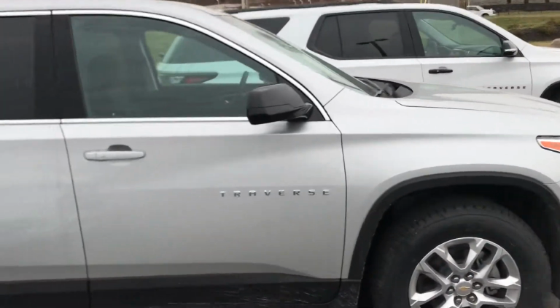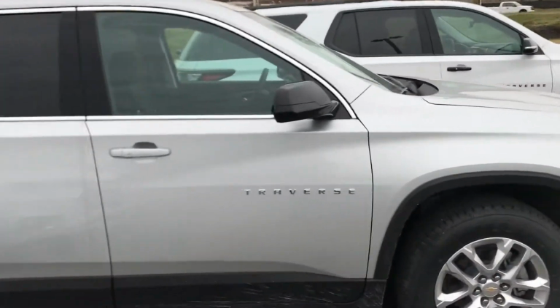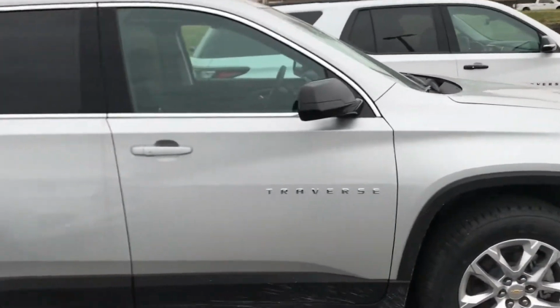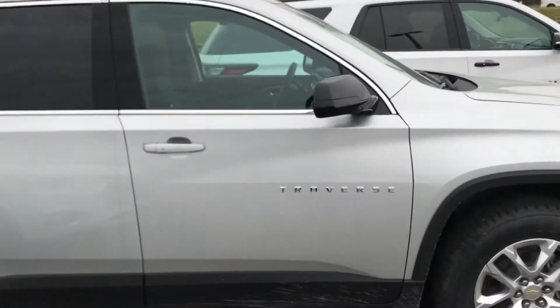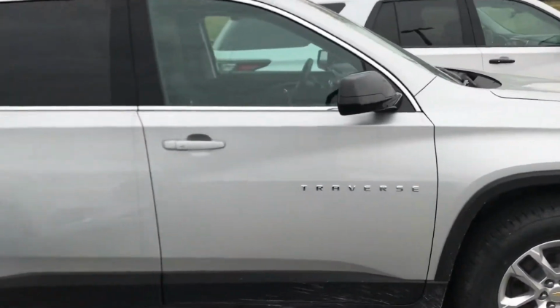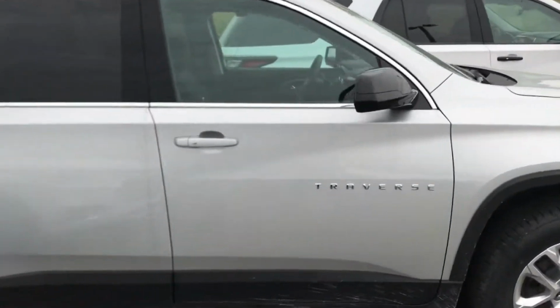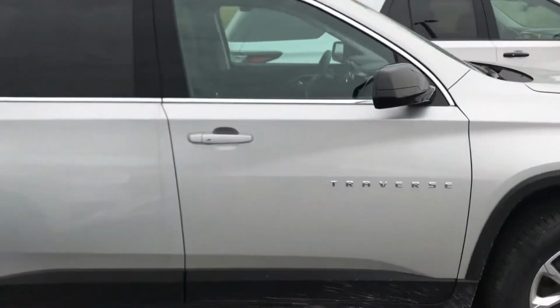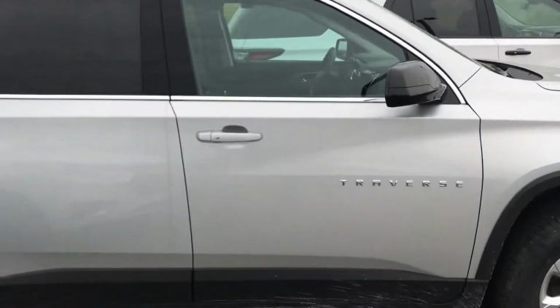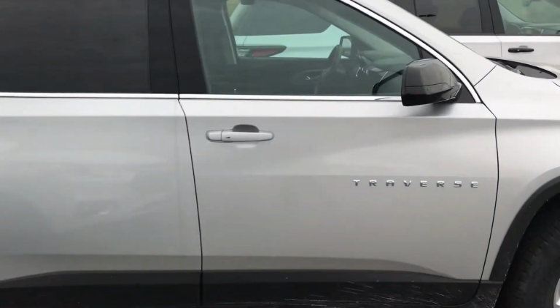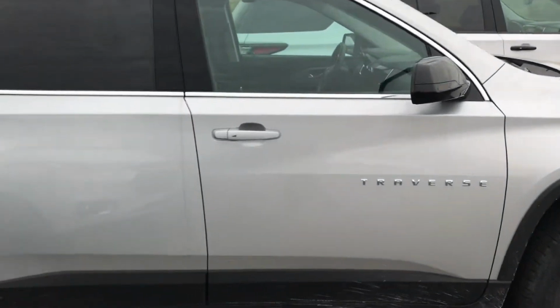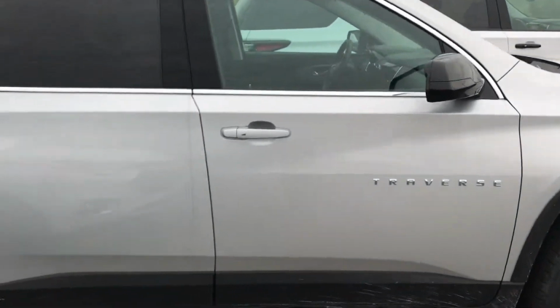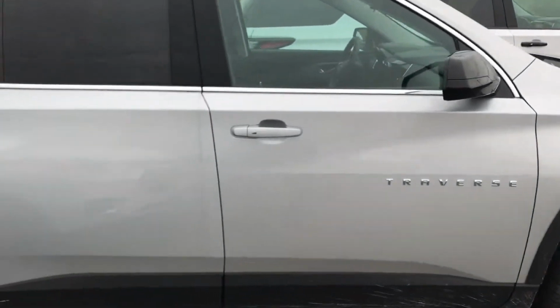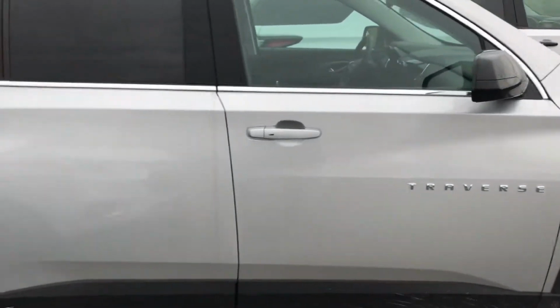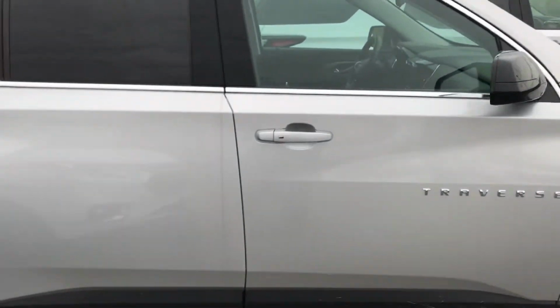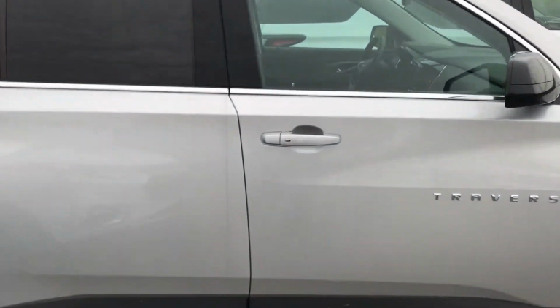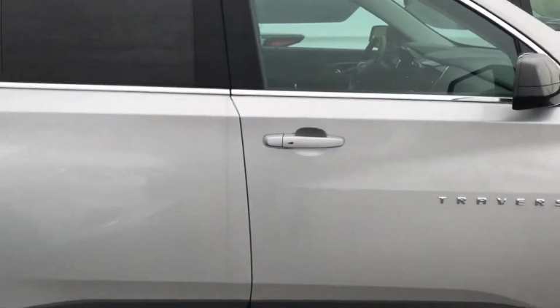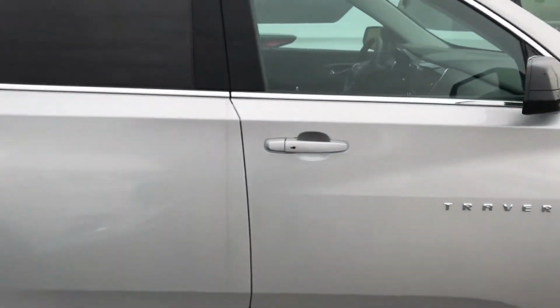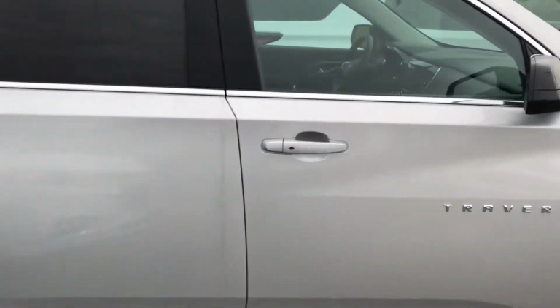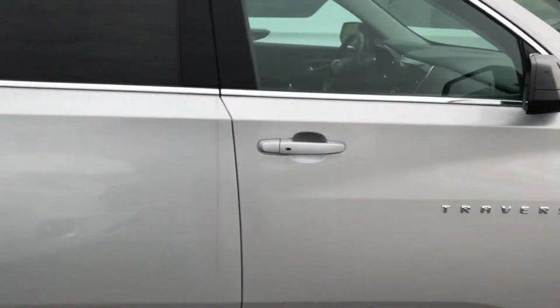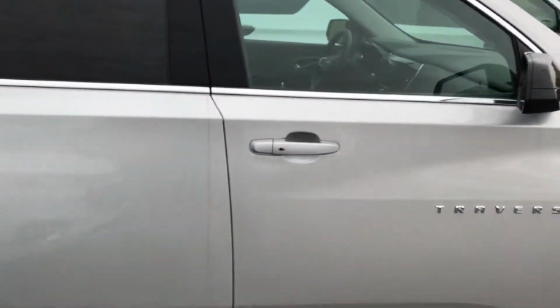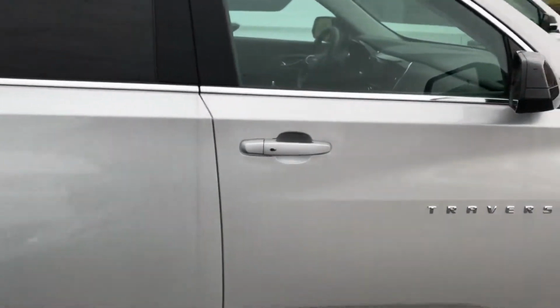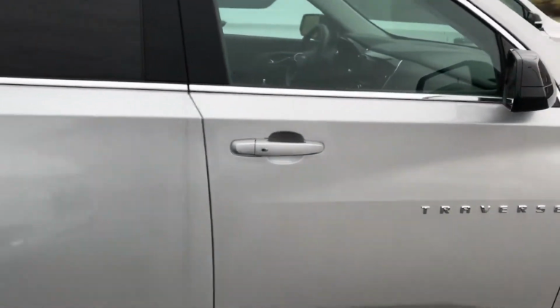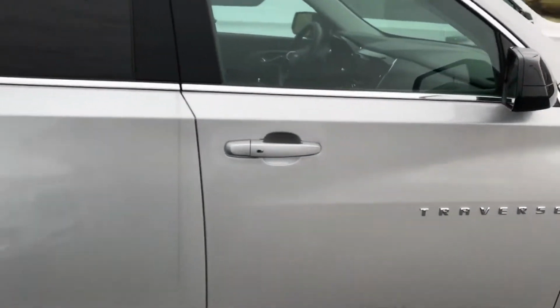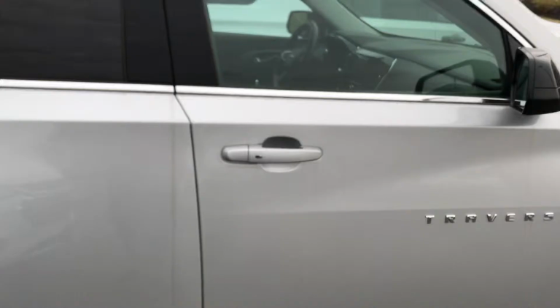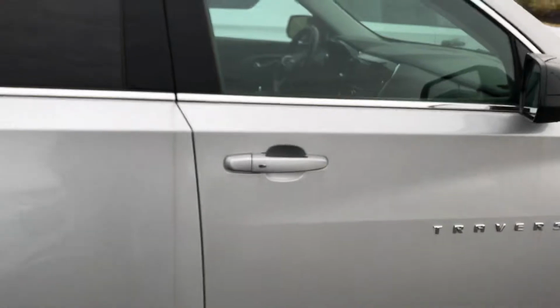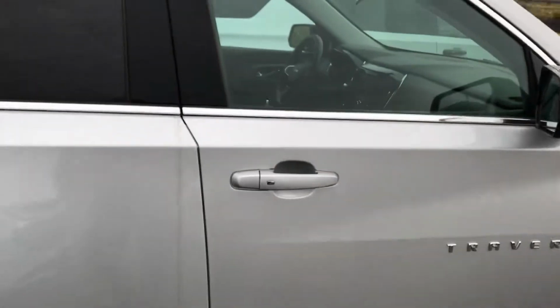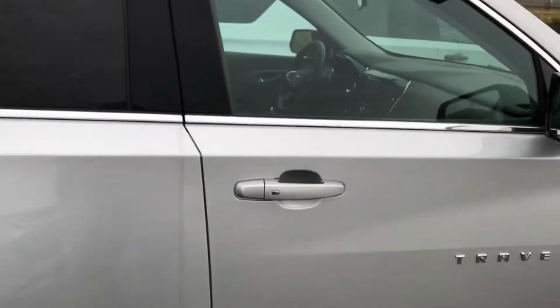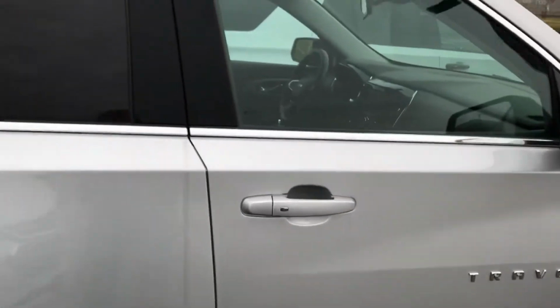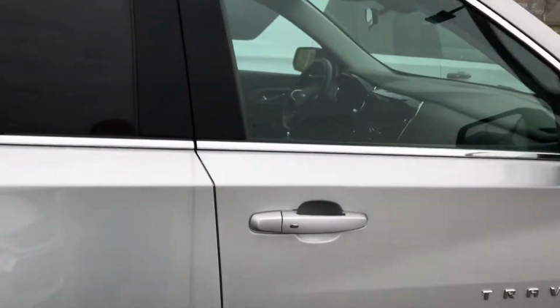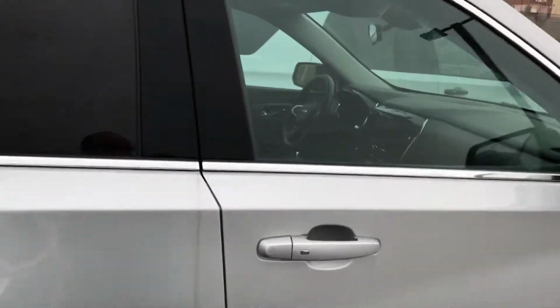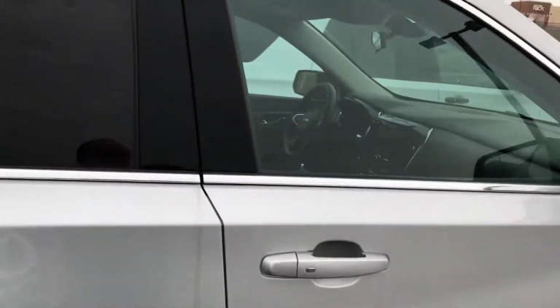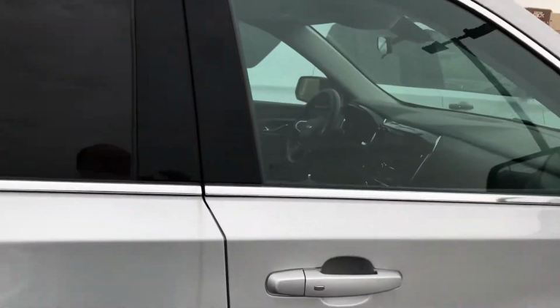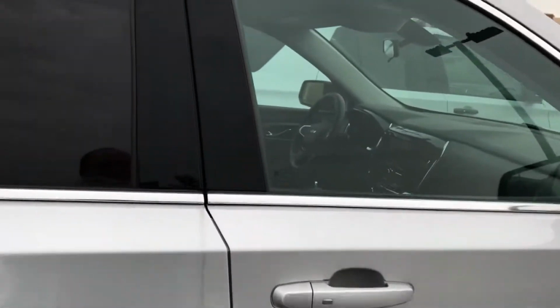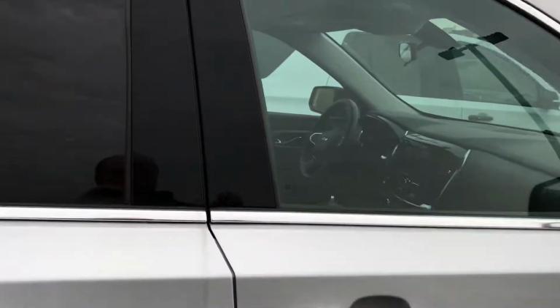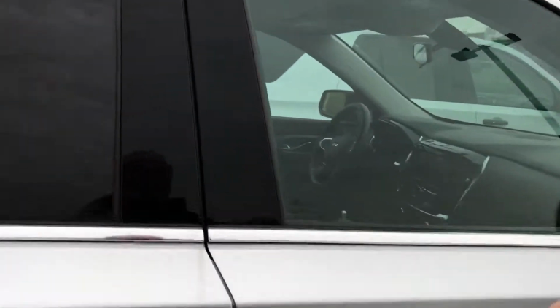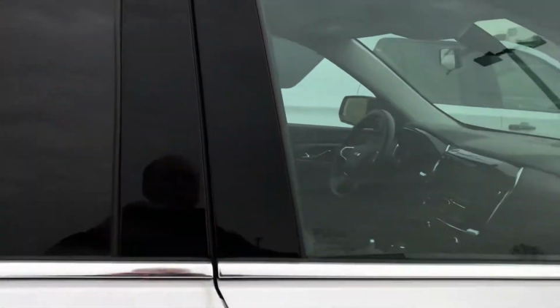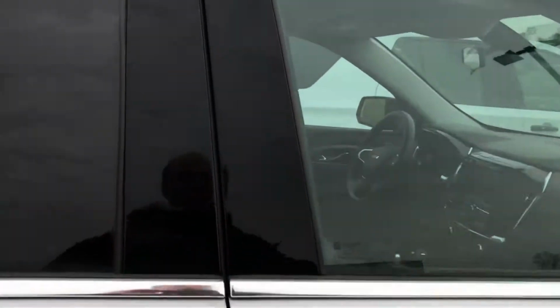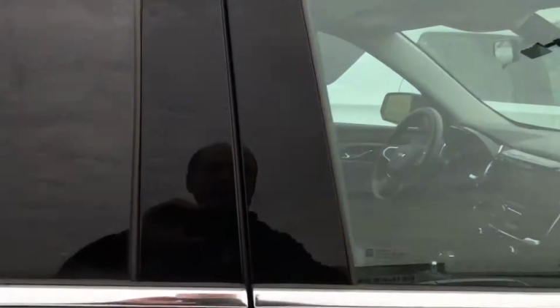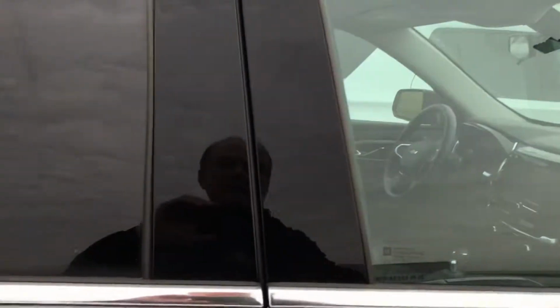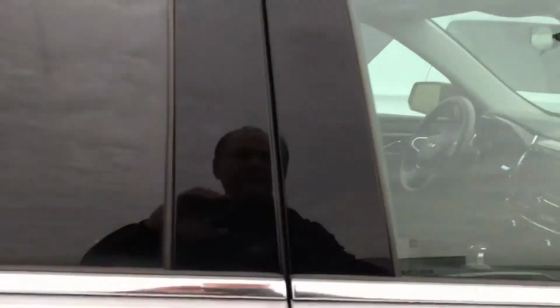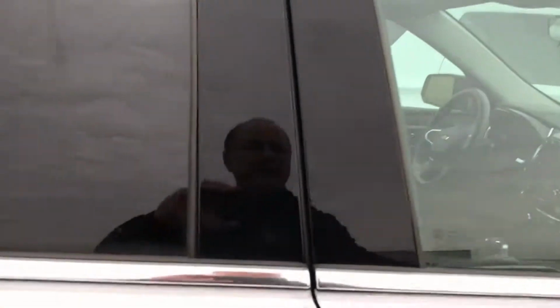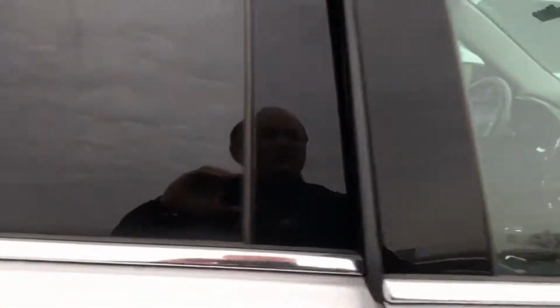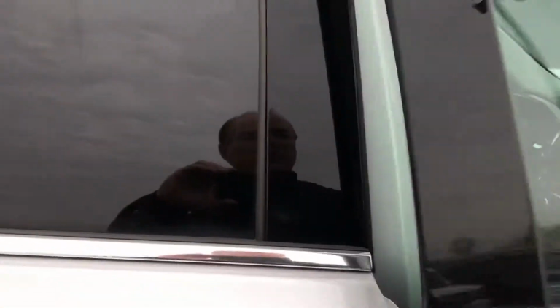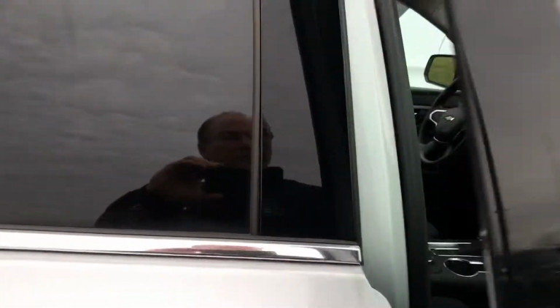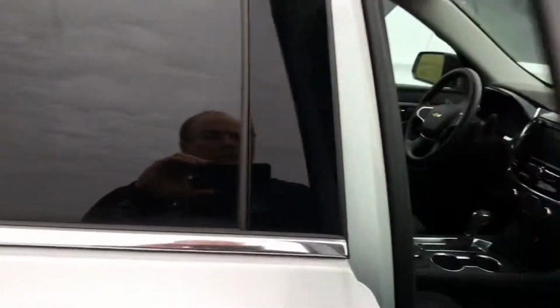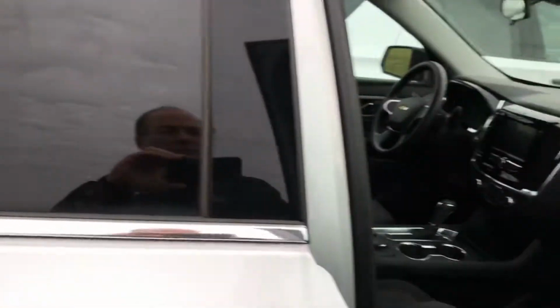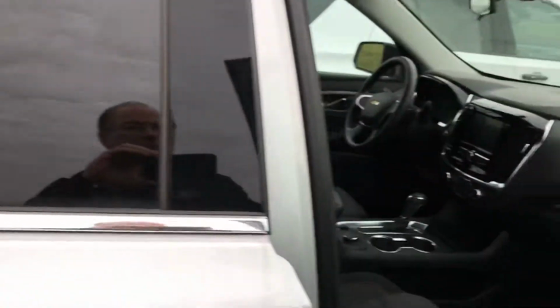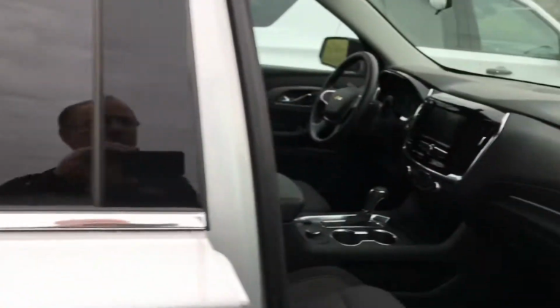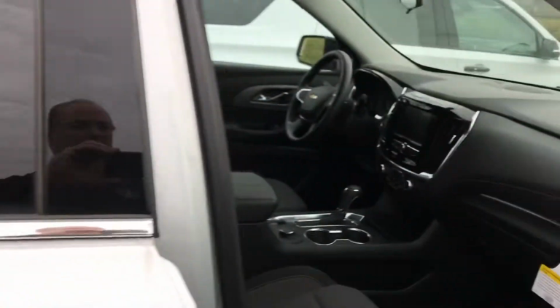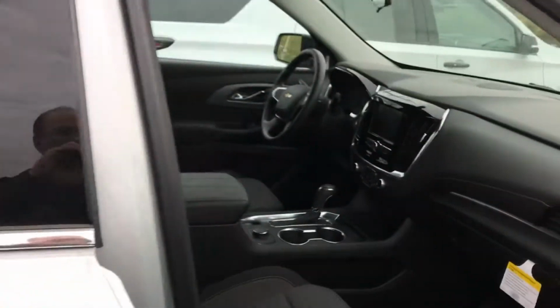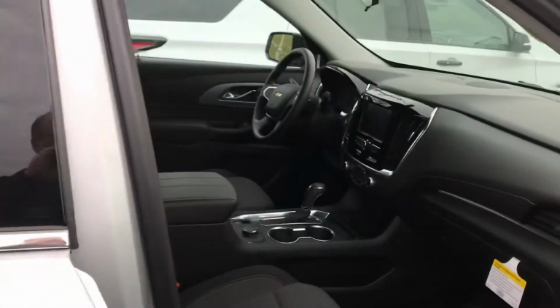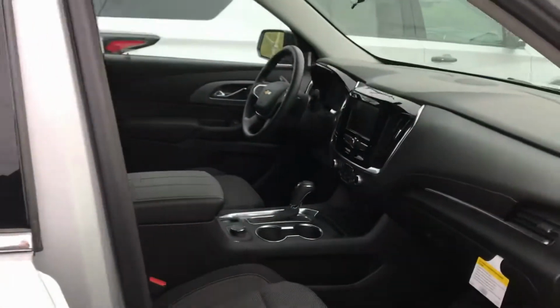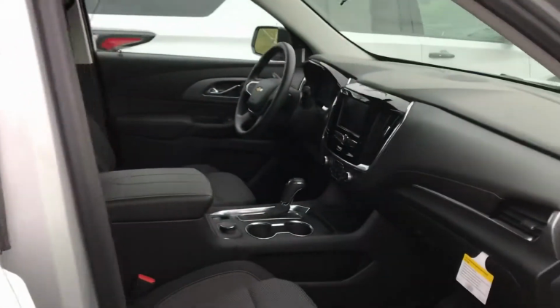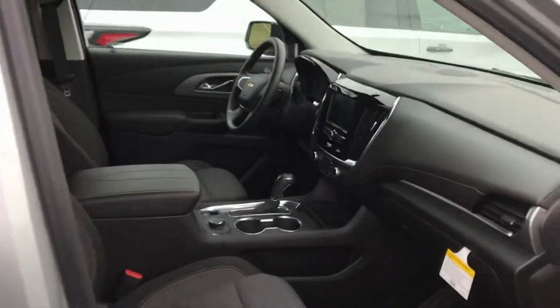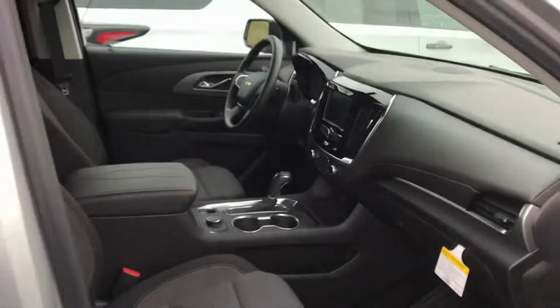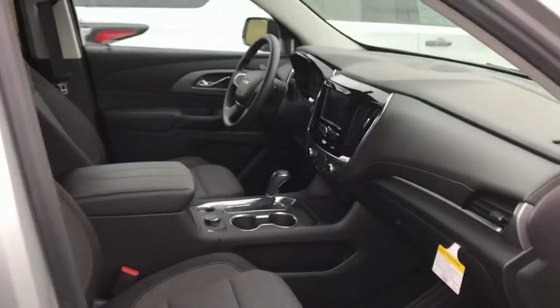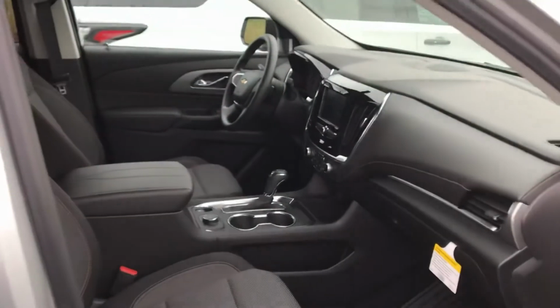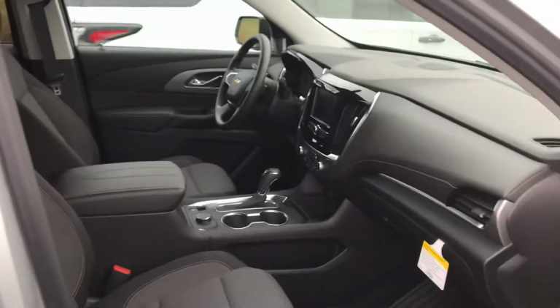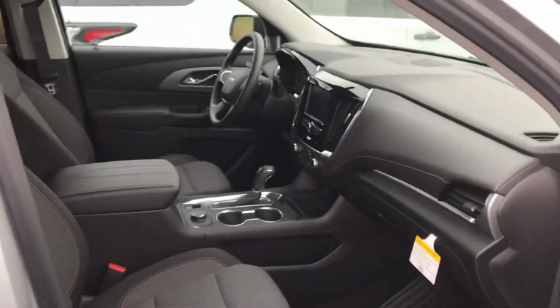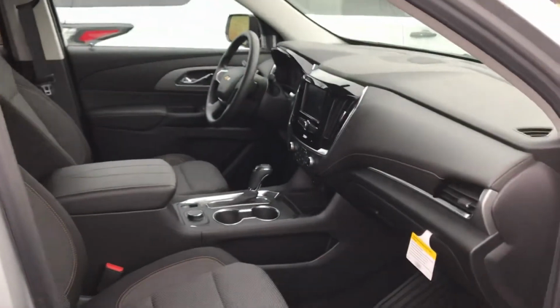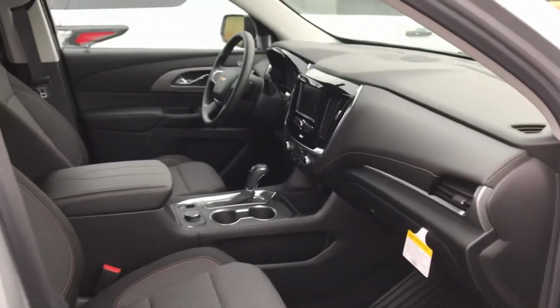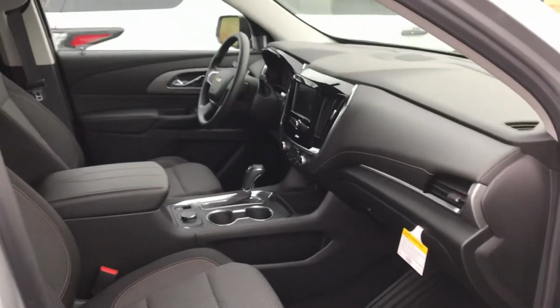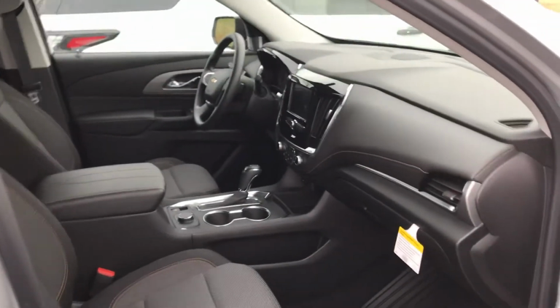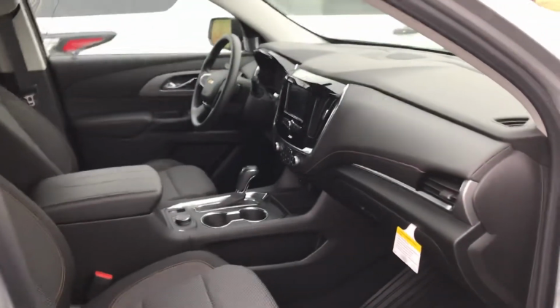Keyless entry, push button start. Nice wide vehicle for stability.